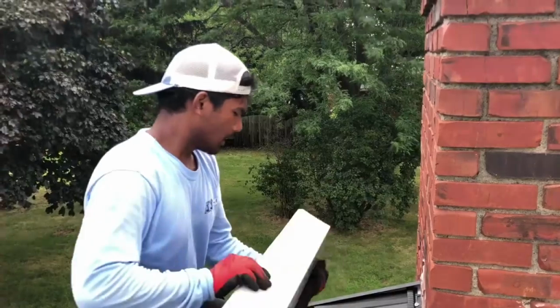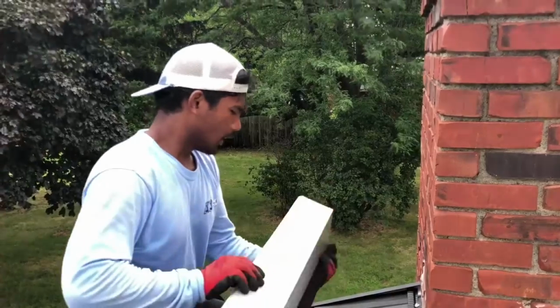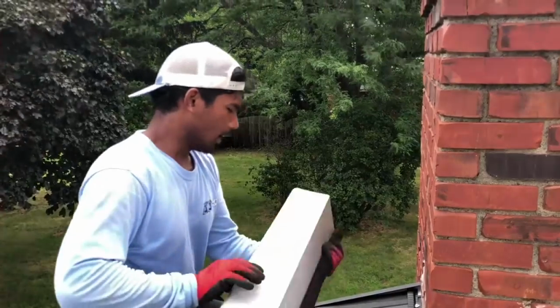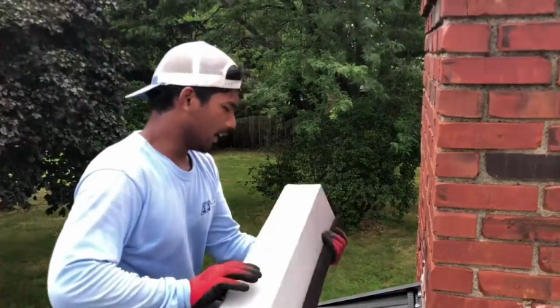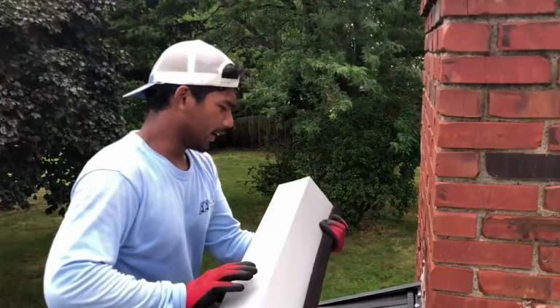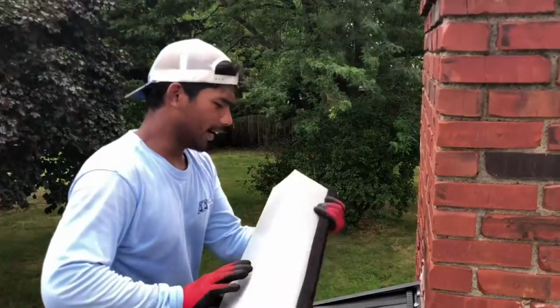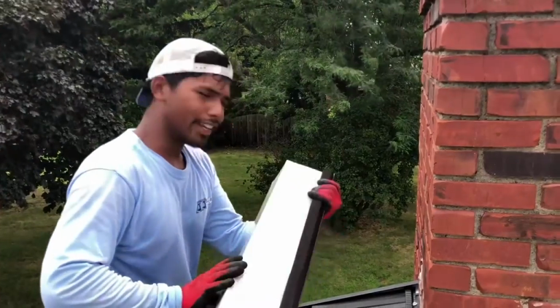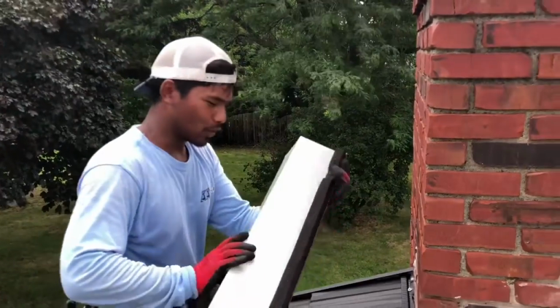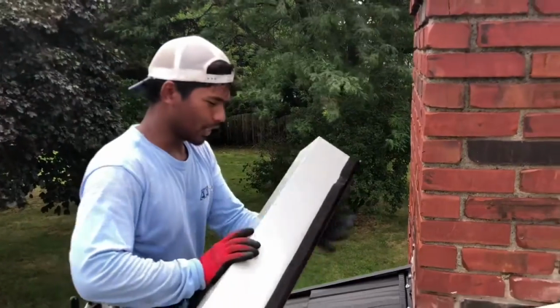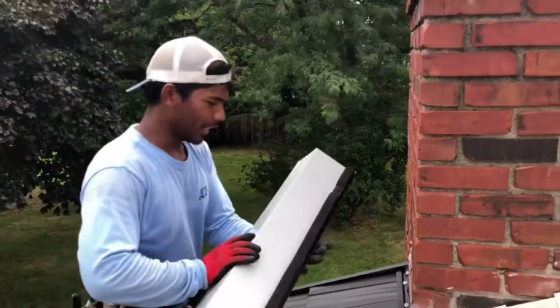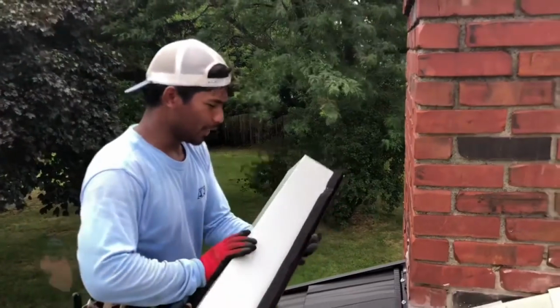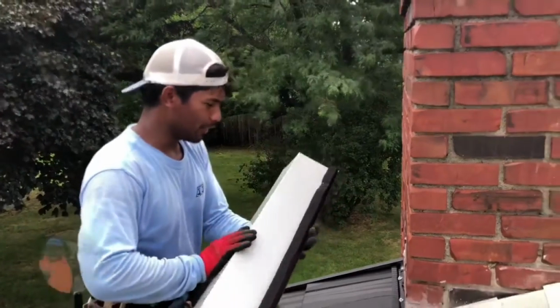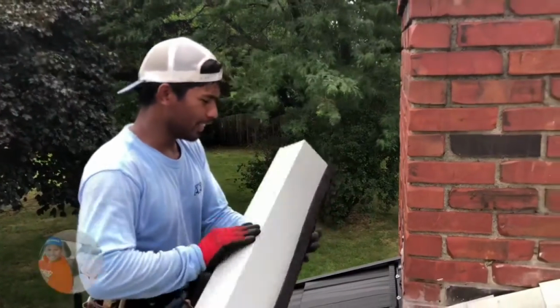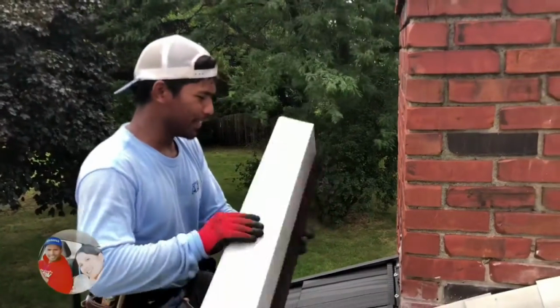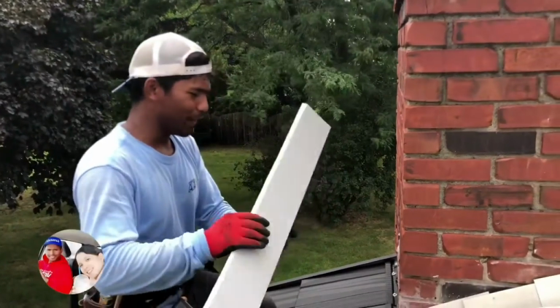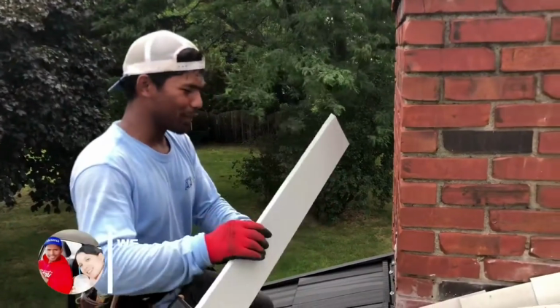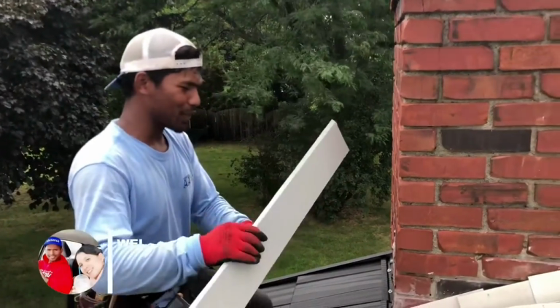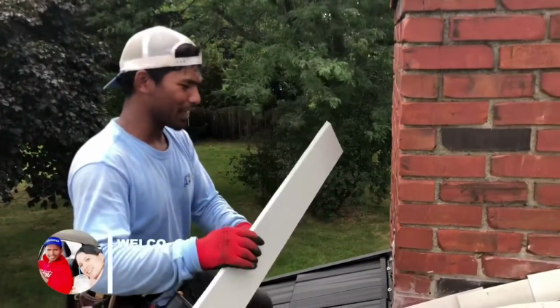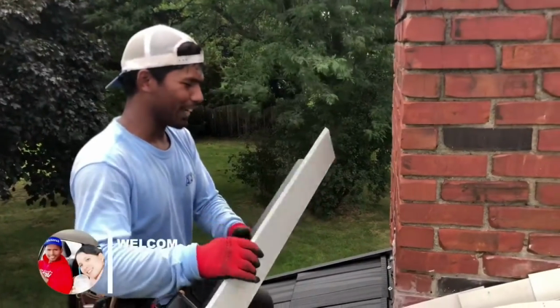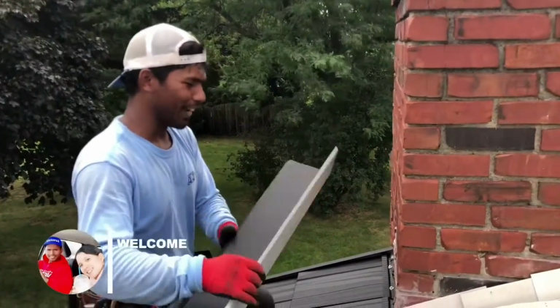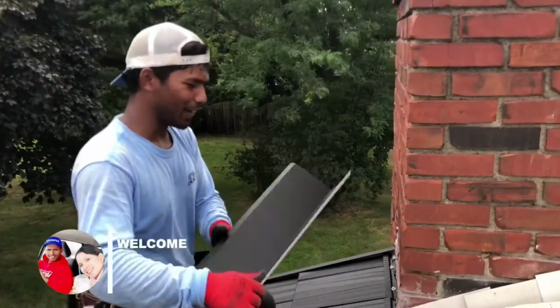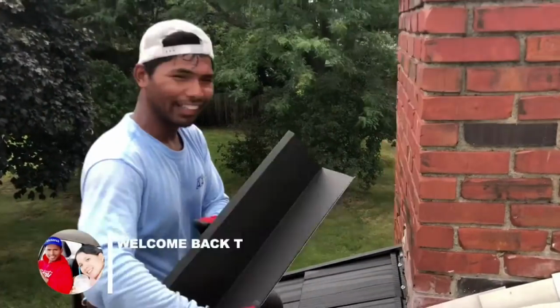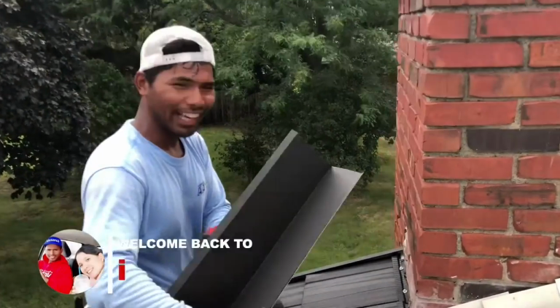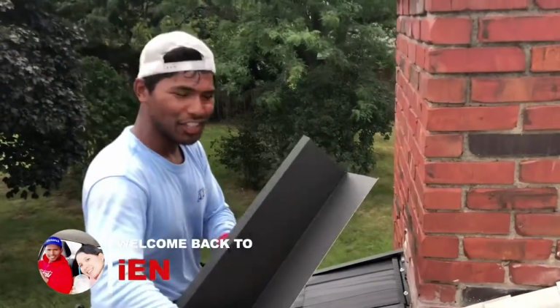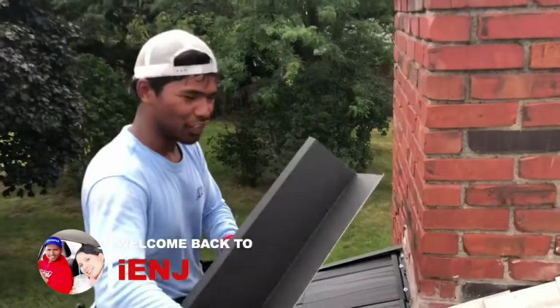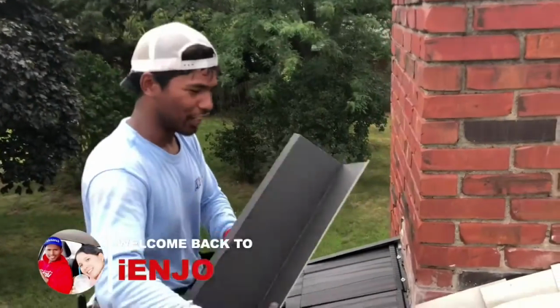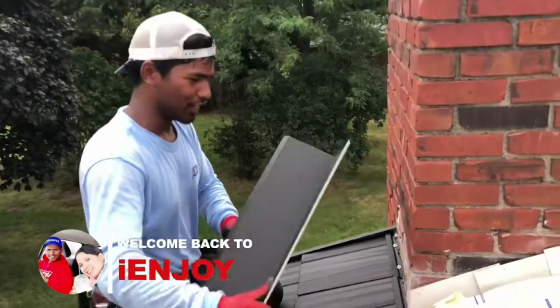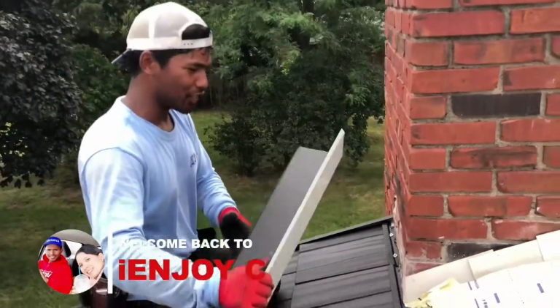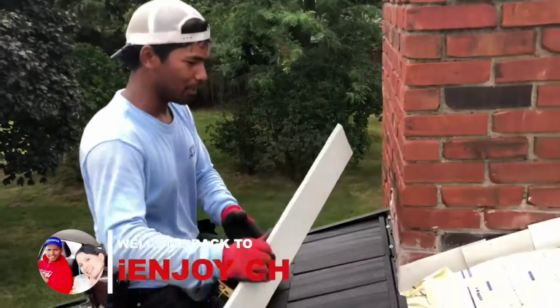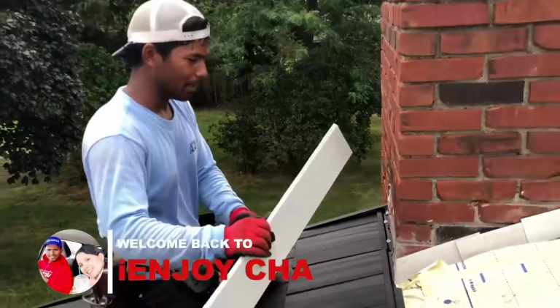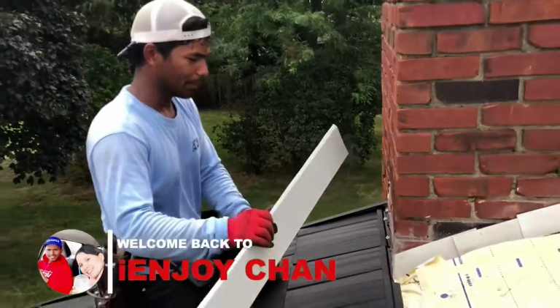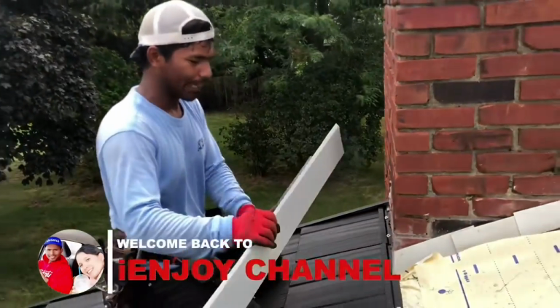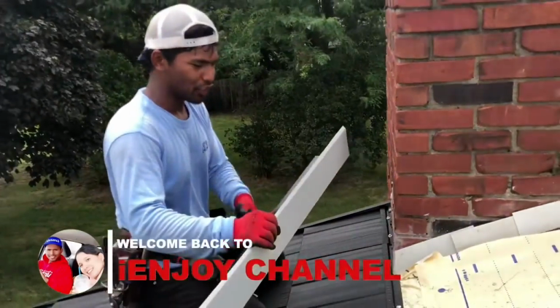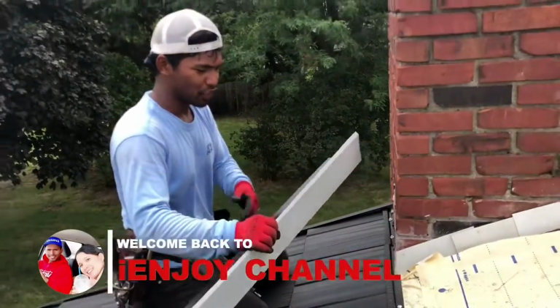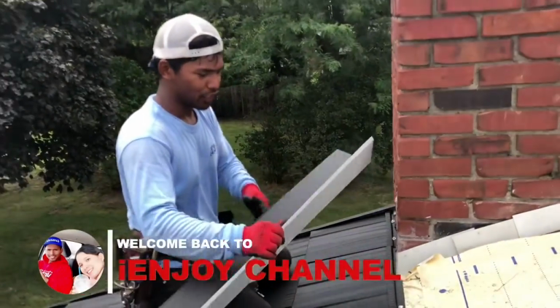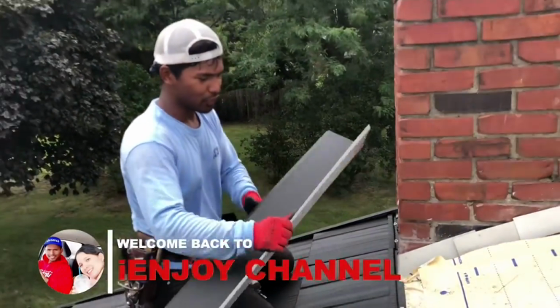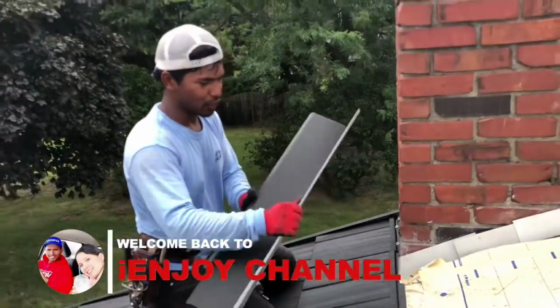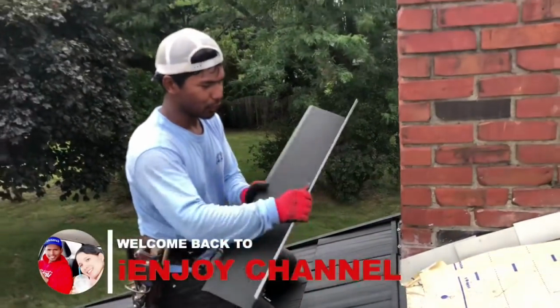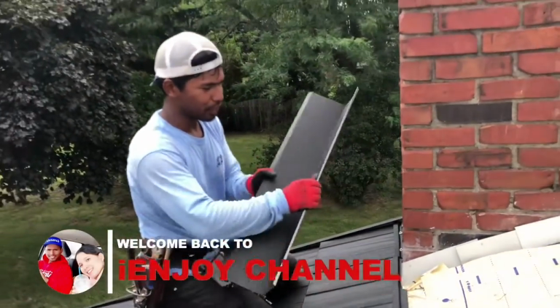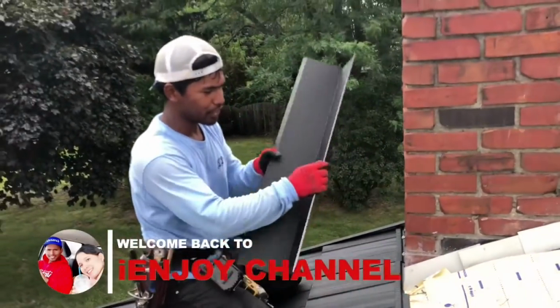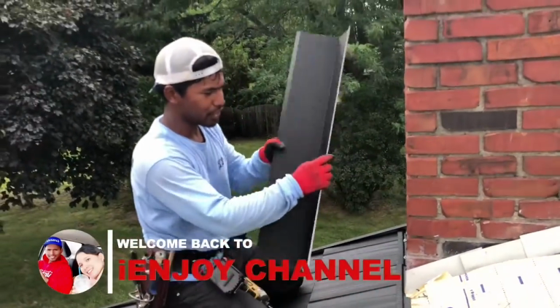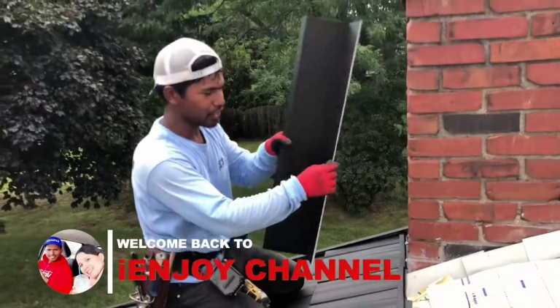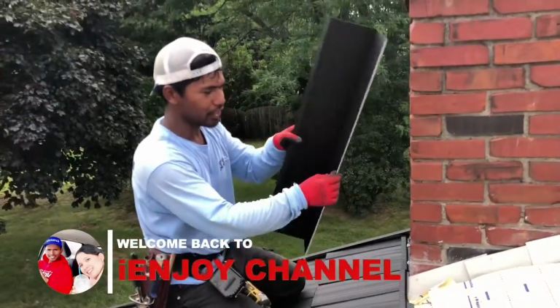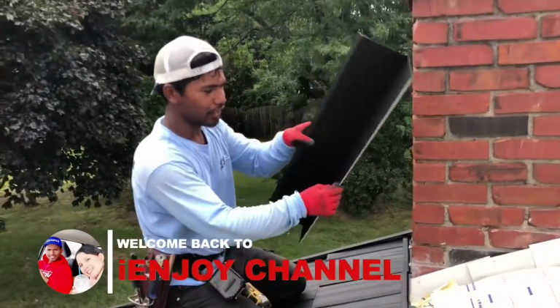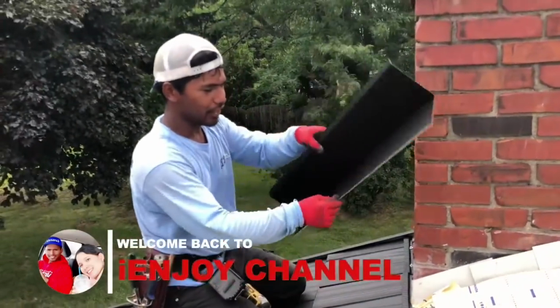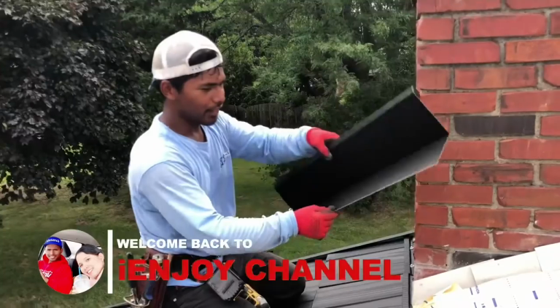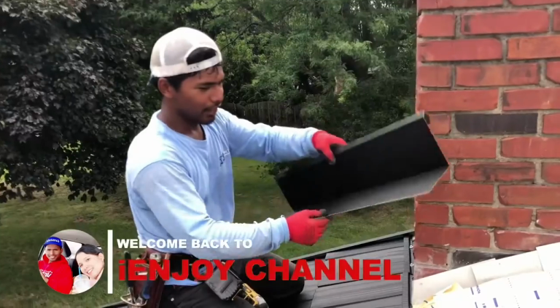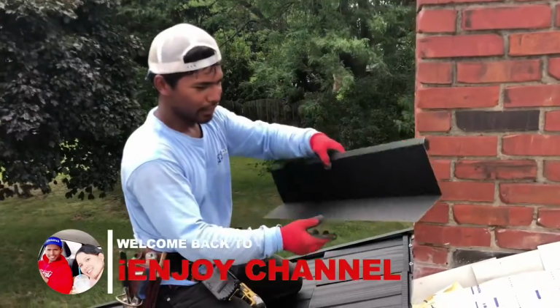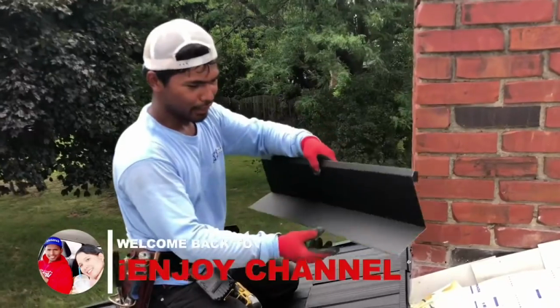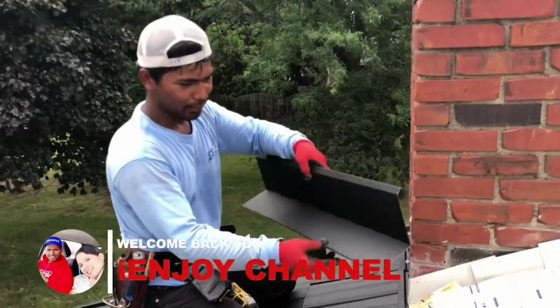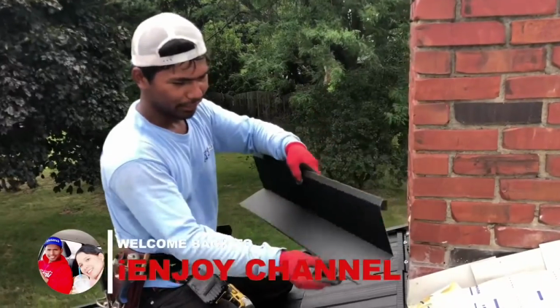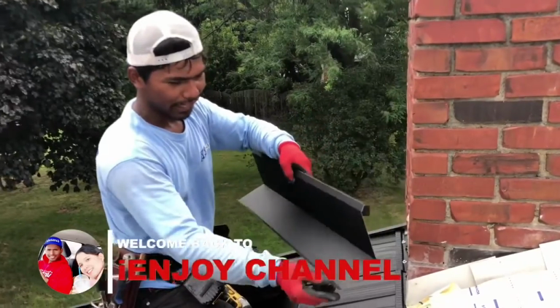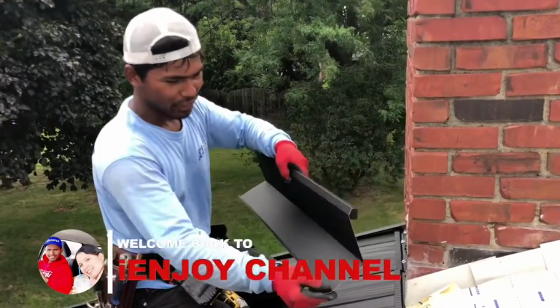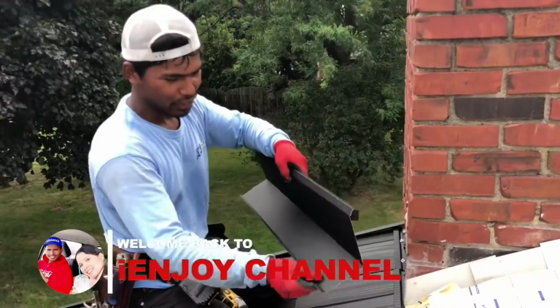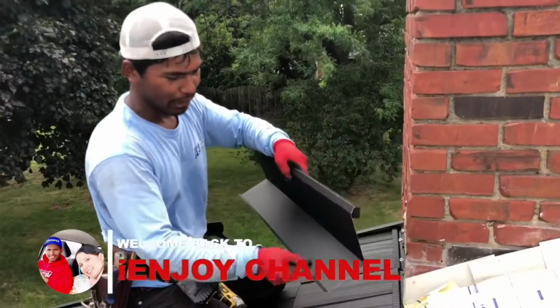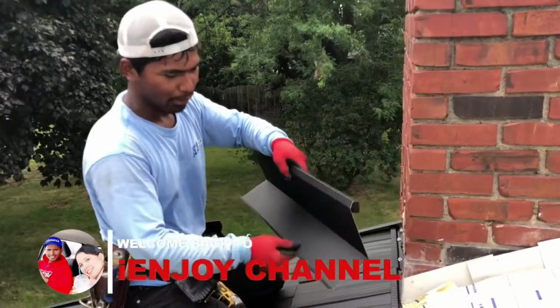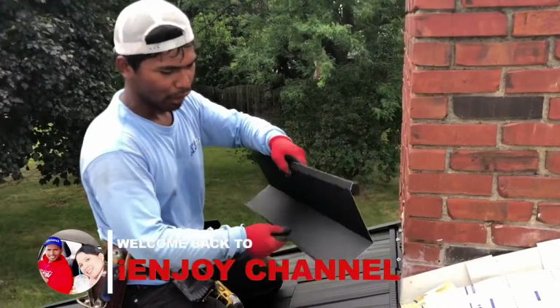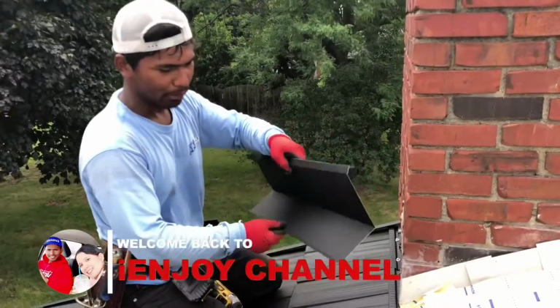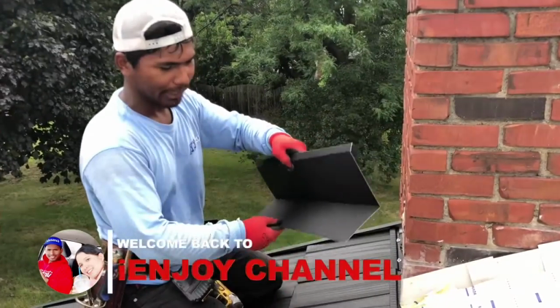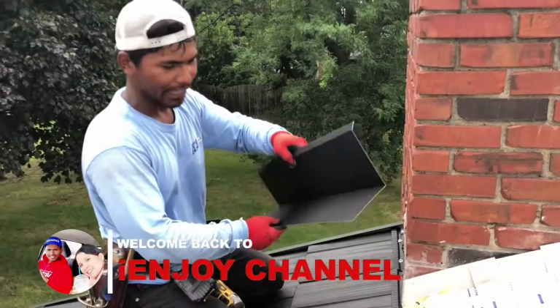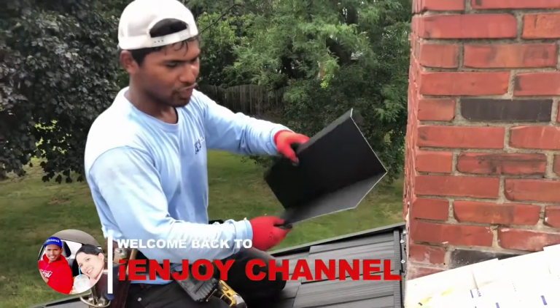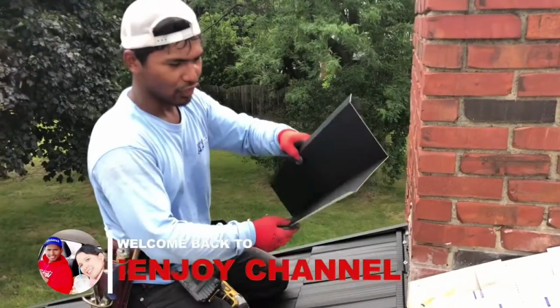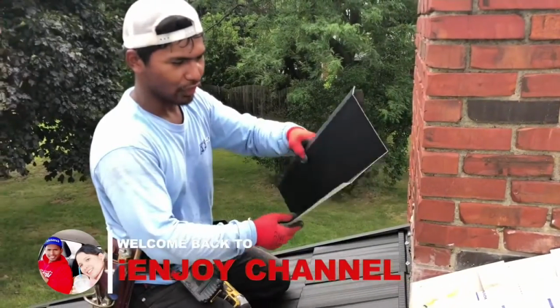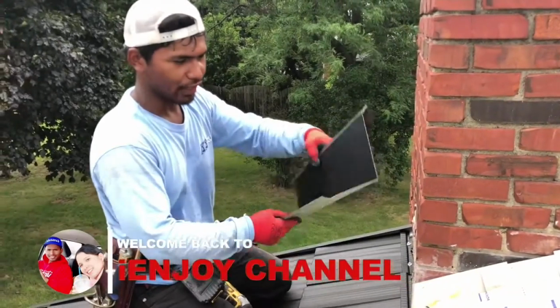Alright guys, today's video I'm going to show you how to do the chimney plastic. So this here is the plastic, the bottom plastic.